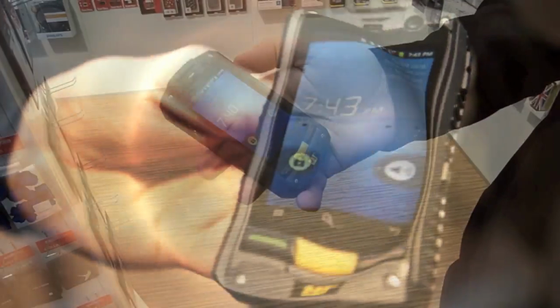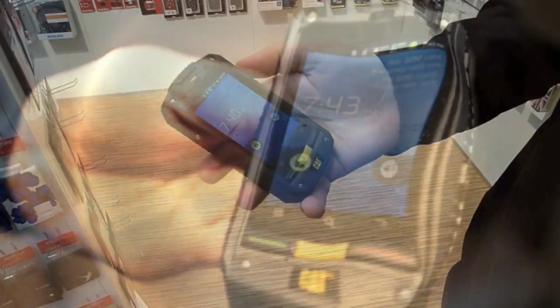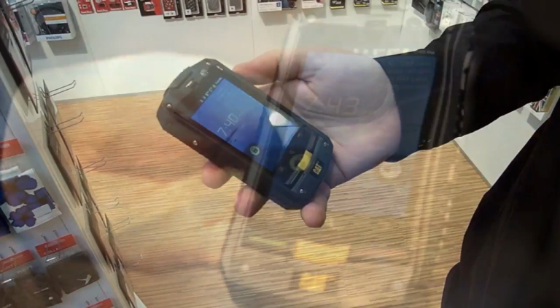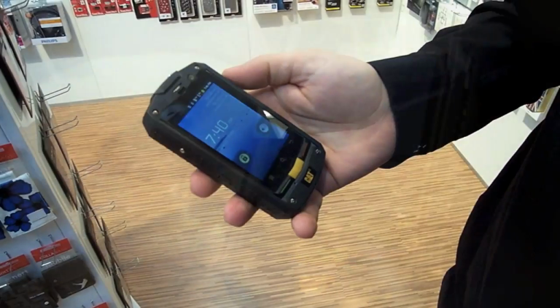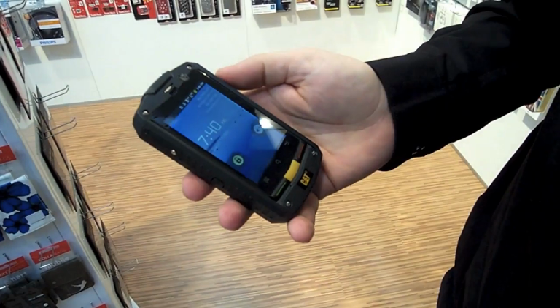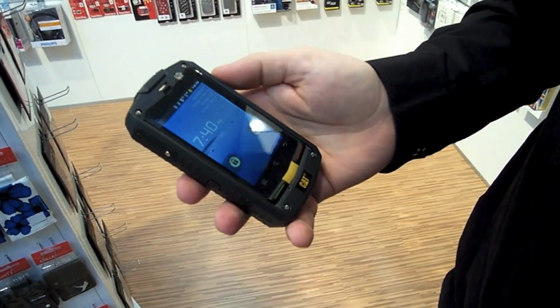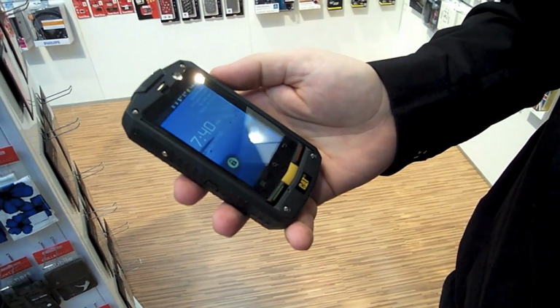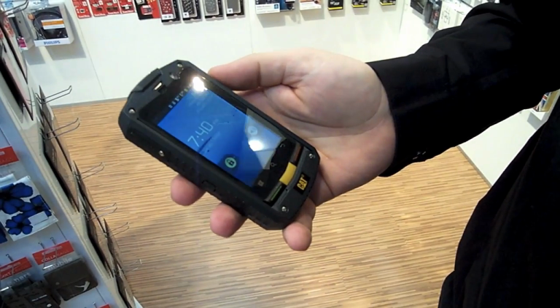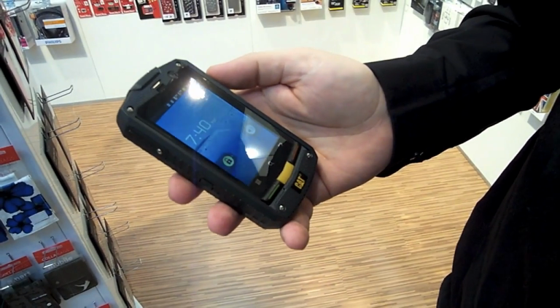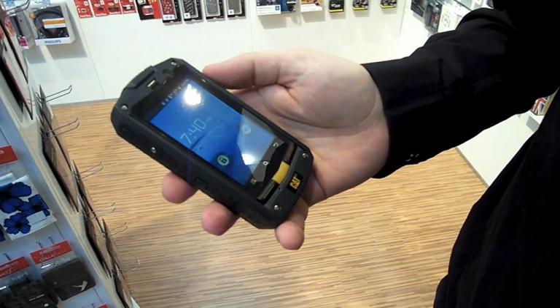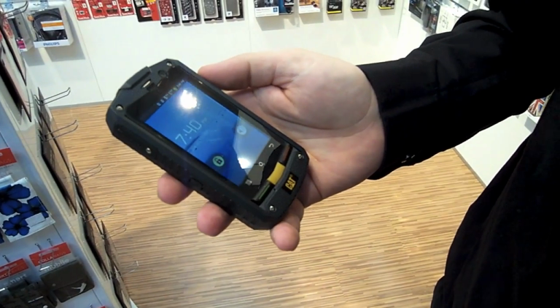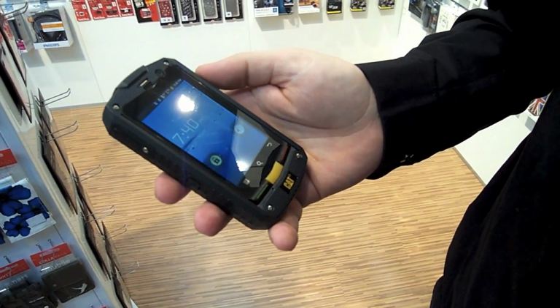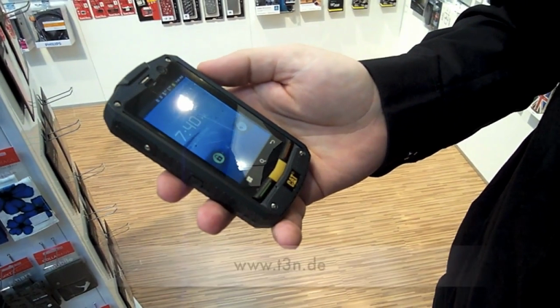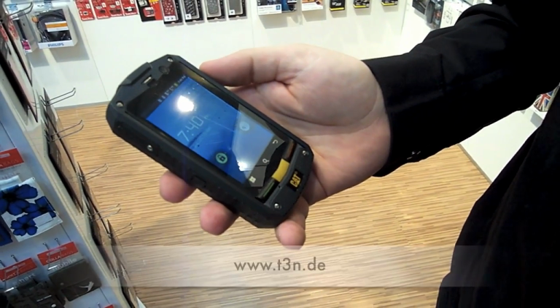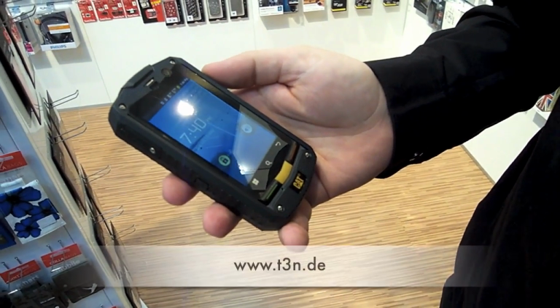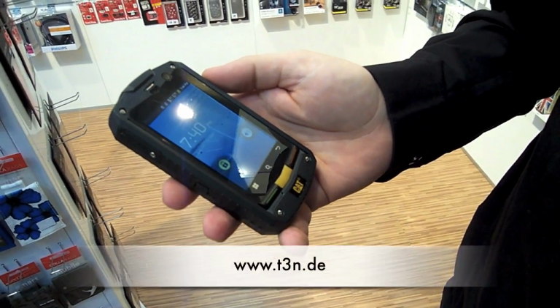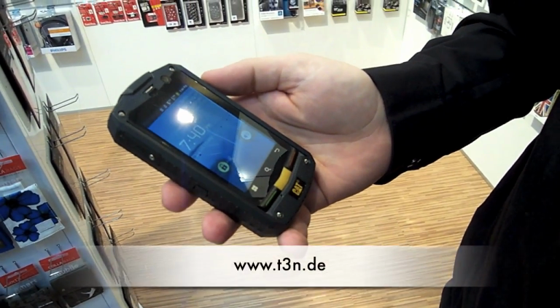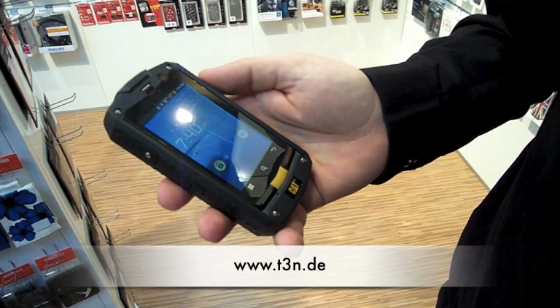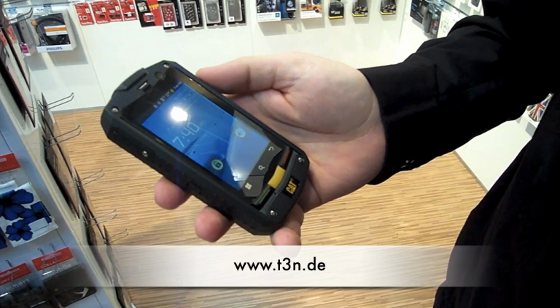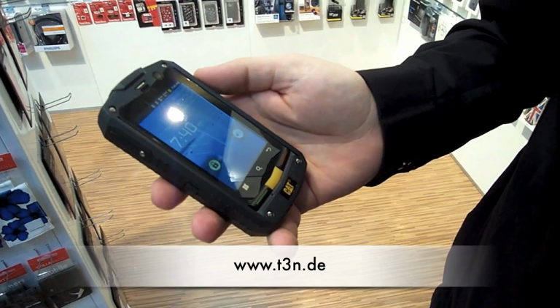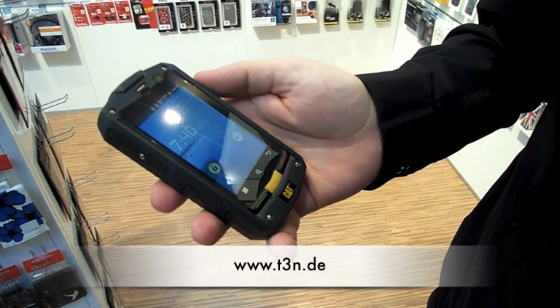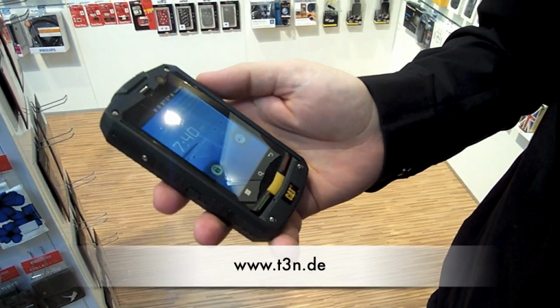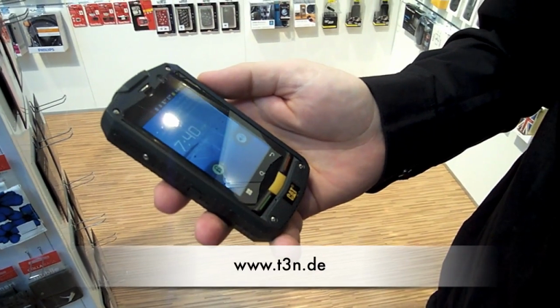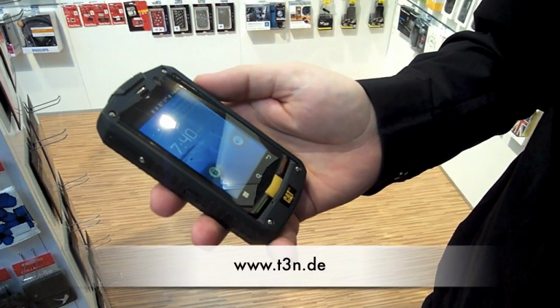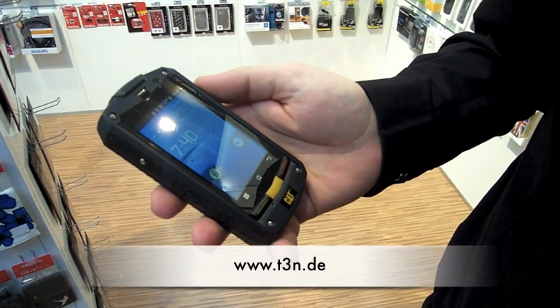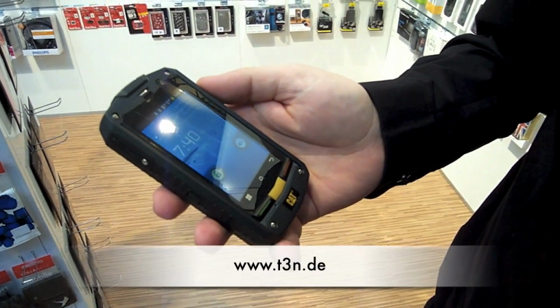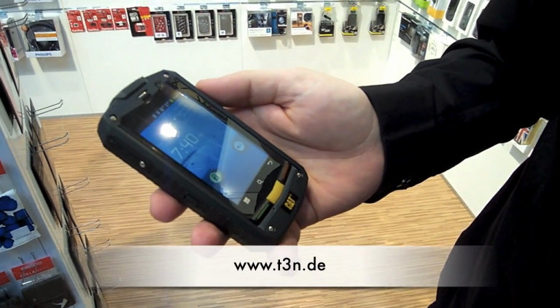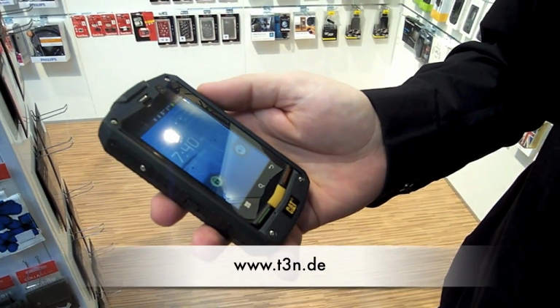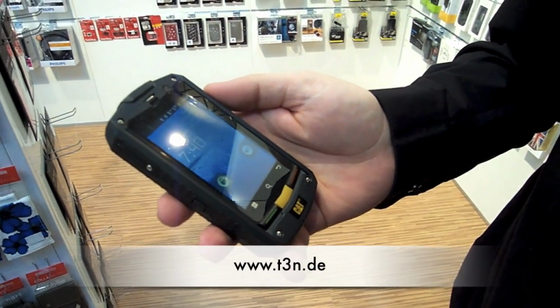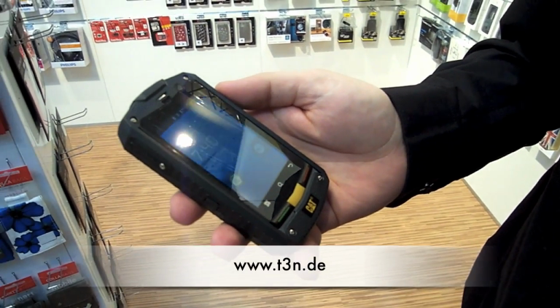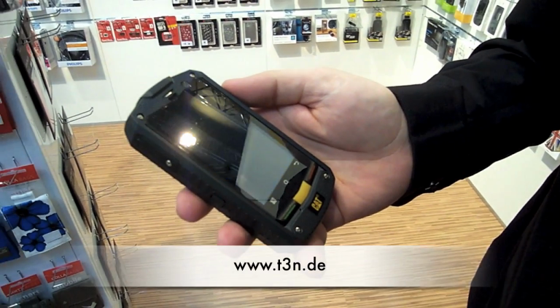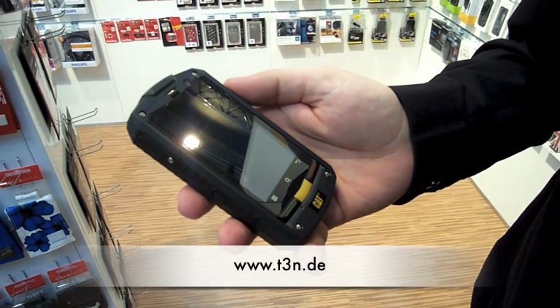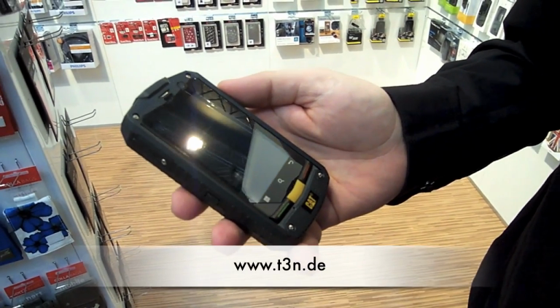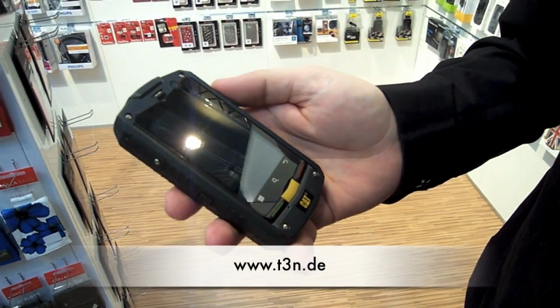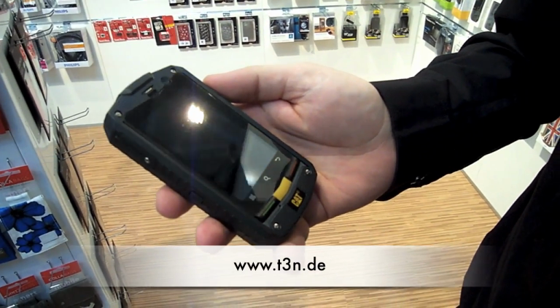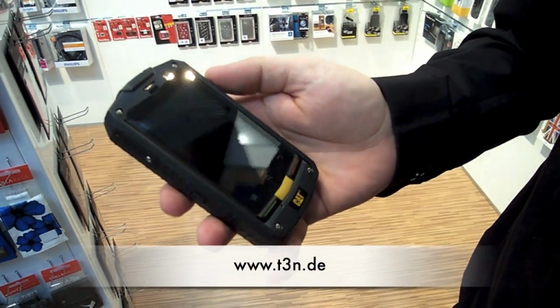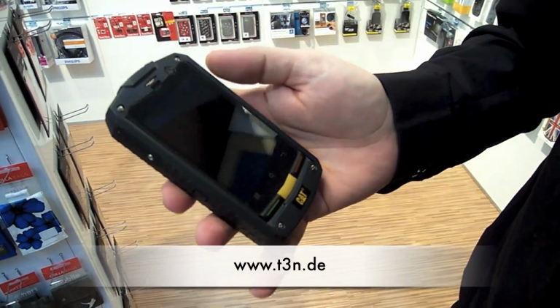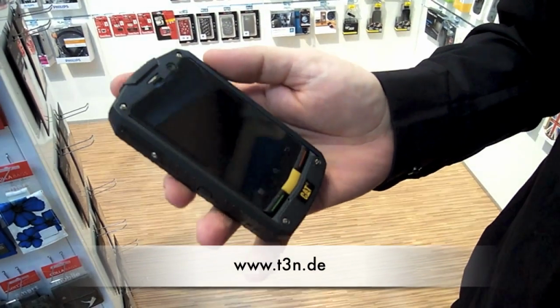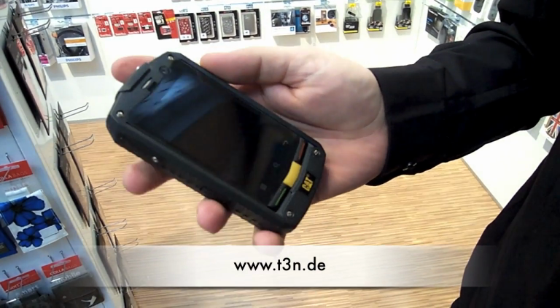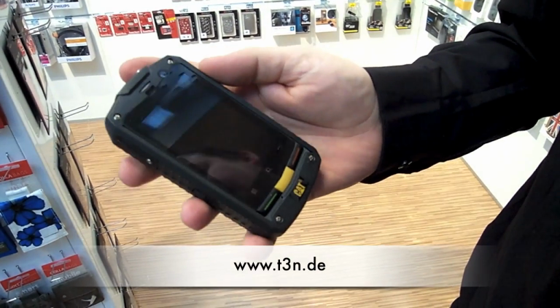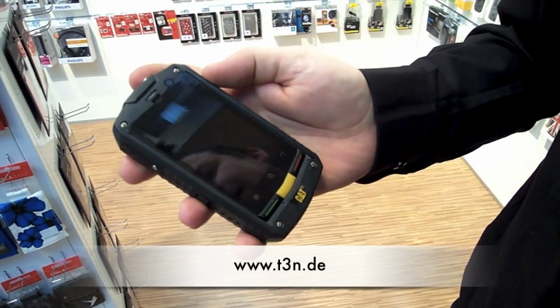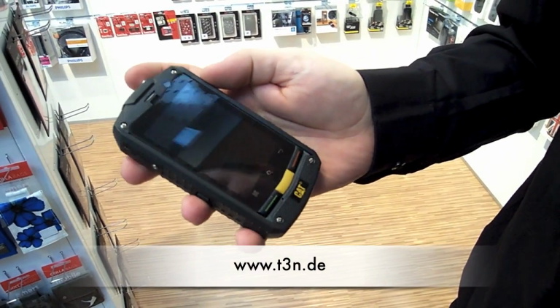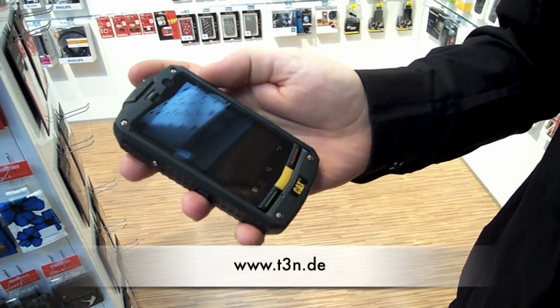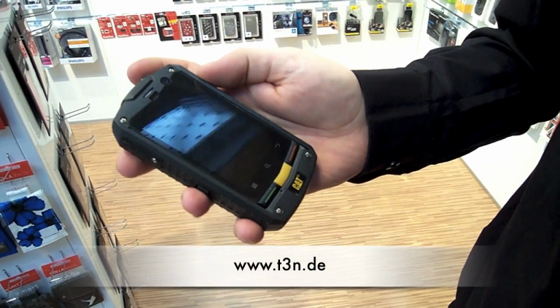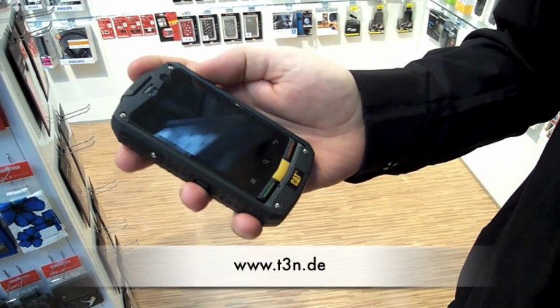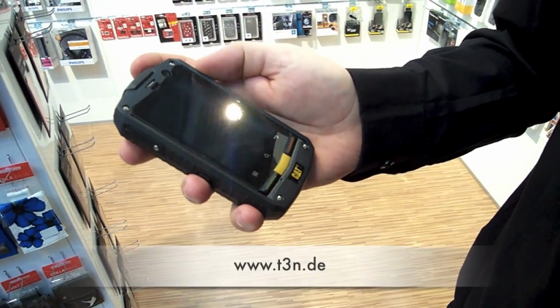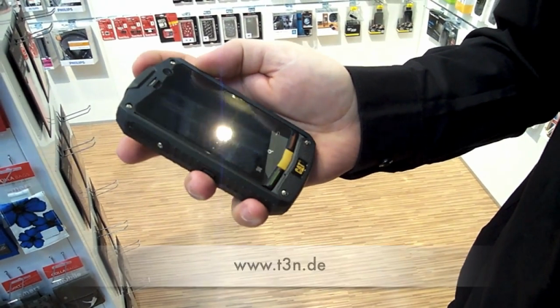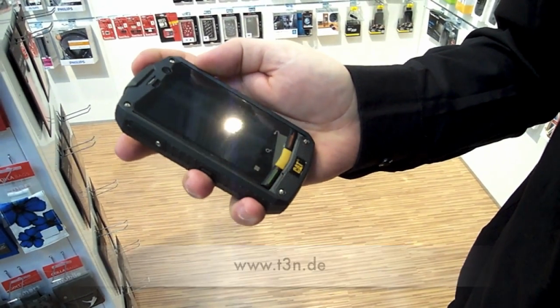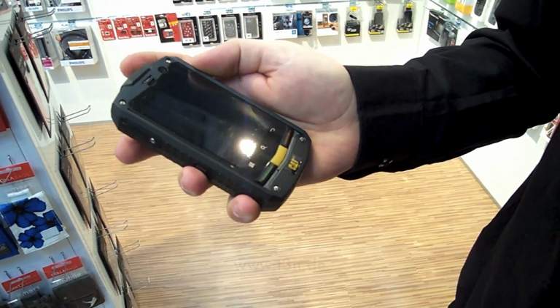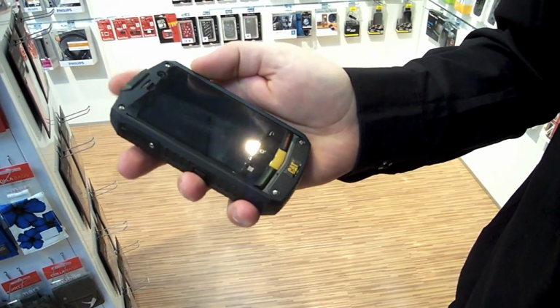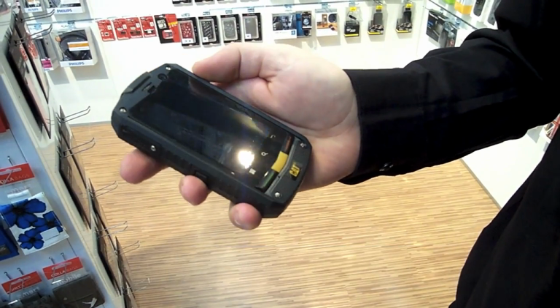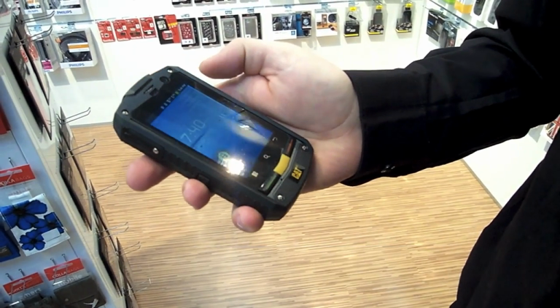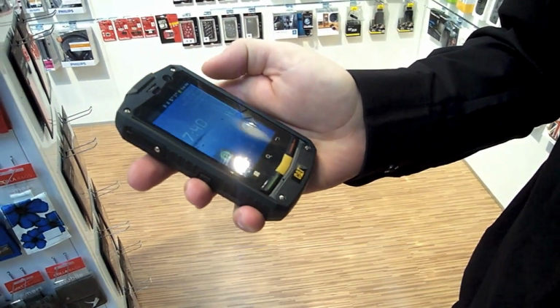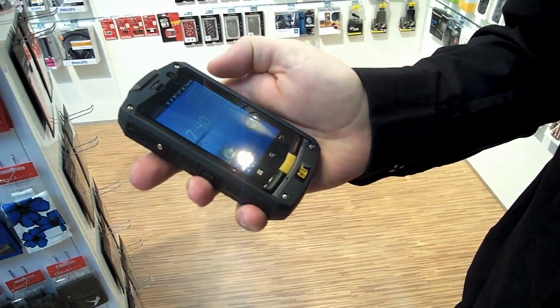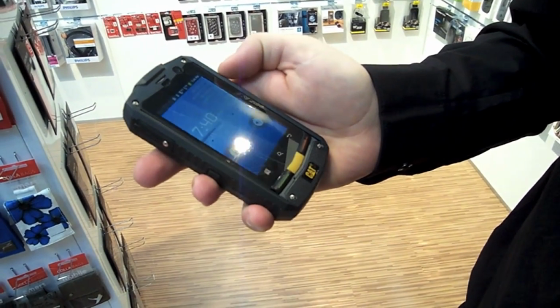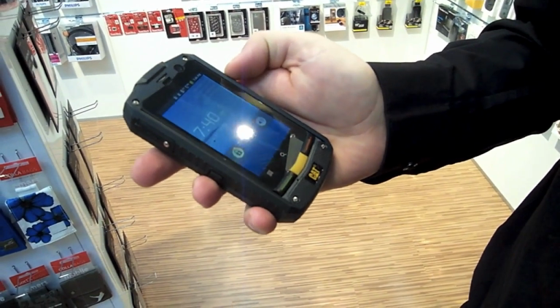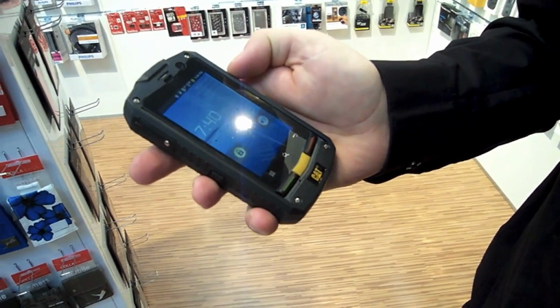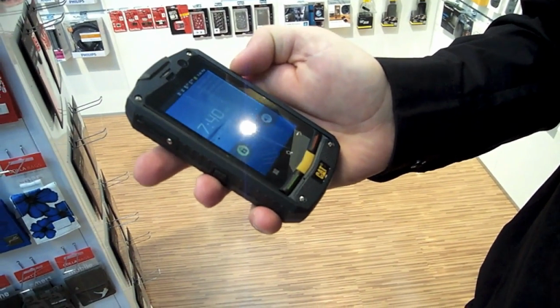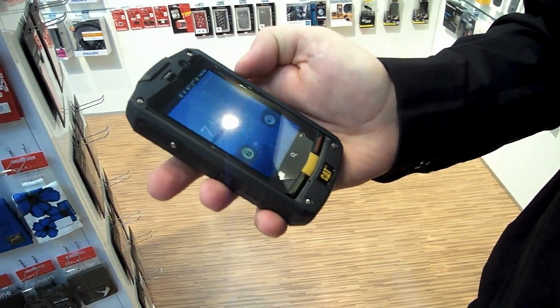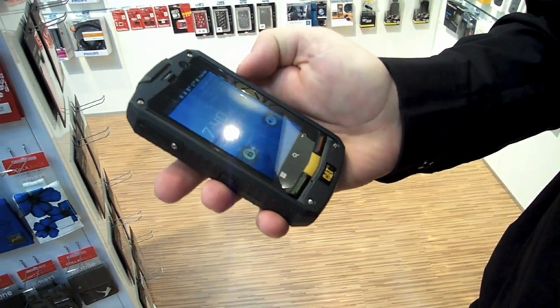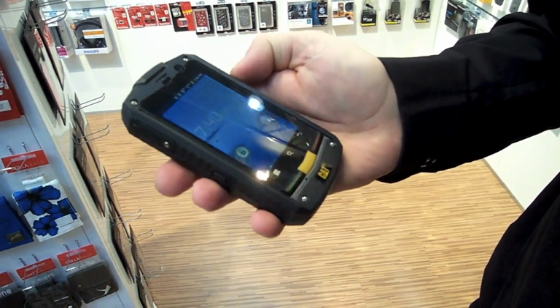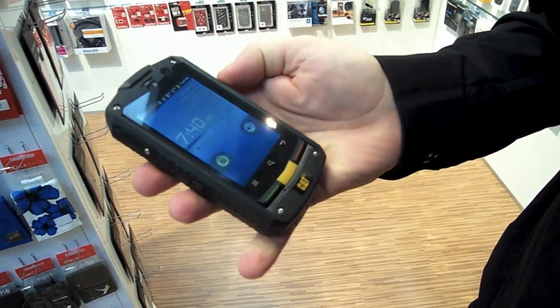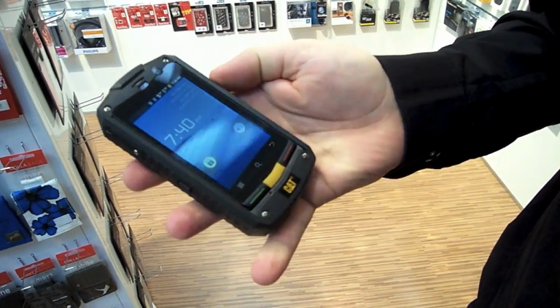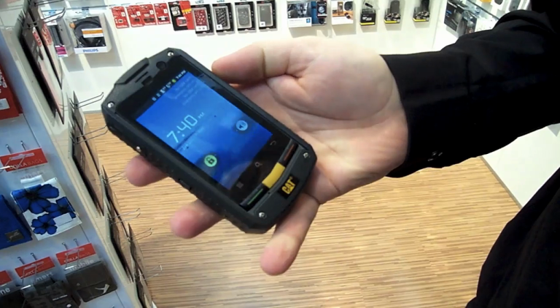This one's the Caterpillar B10, right? That's the Caterpillar B10 — that's the Caterpillar smartphone.